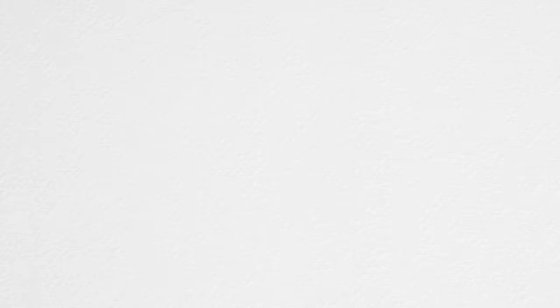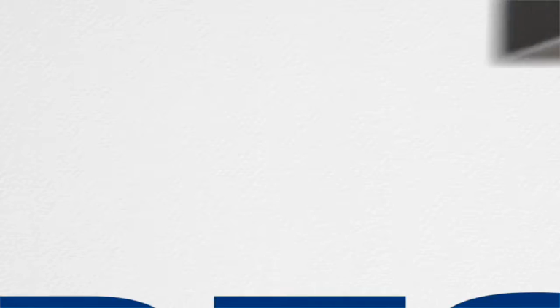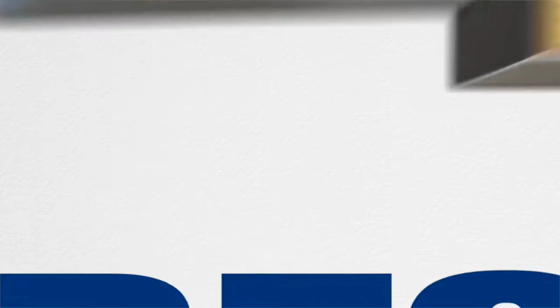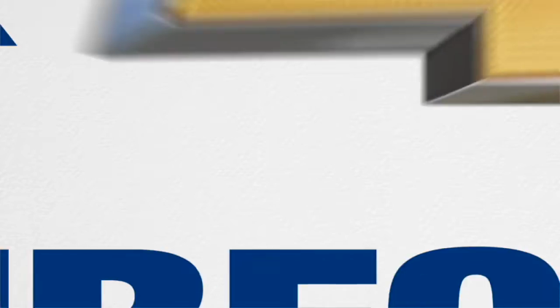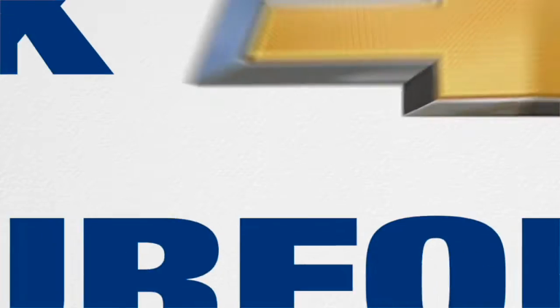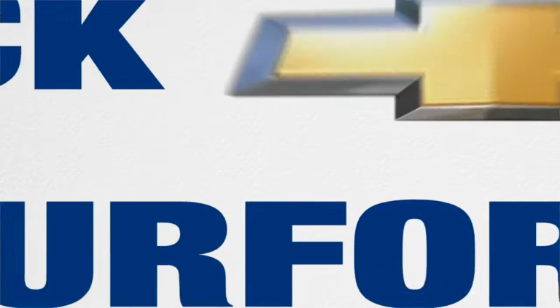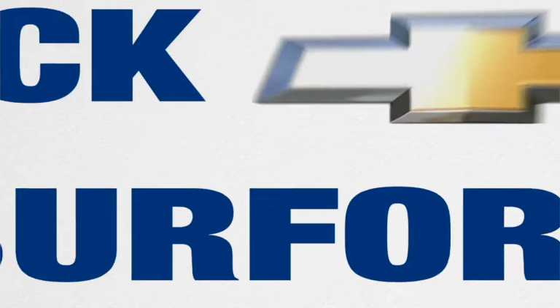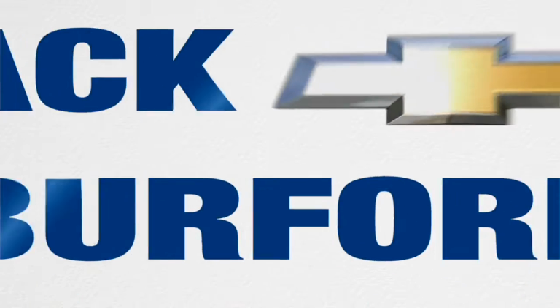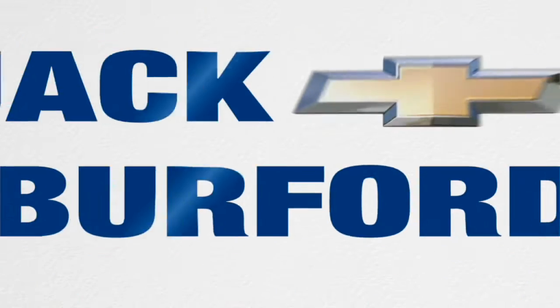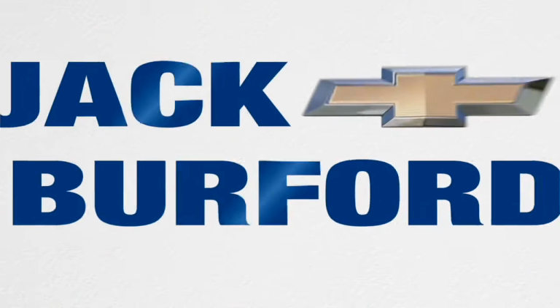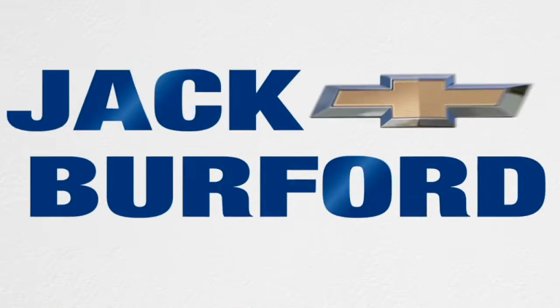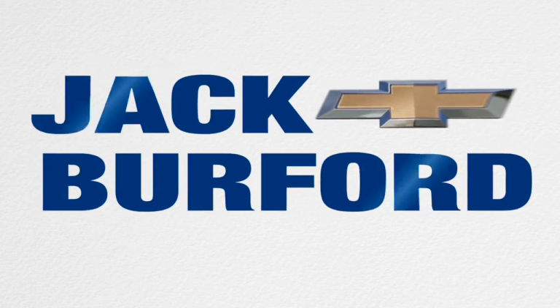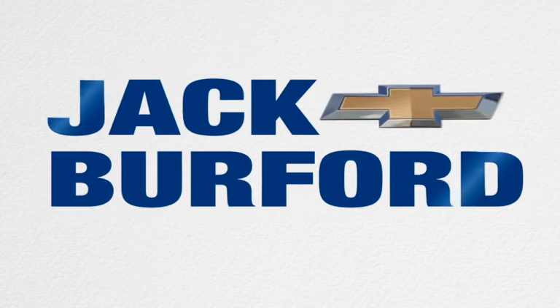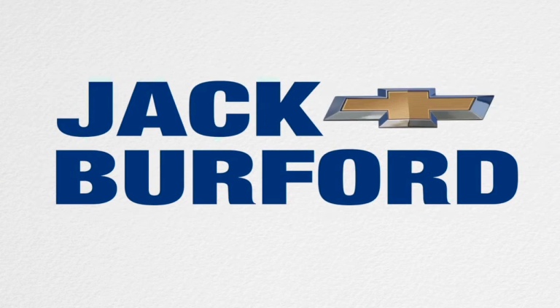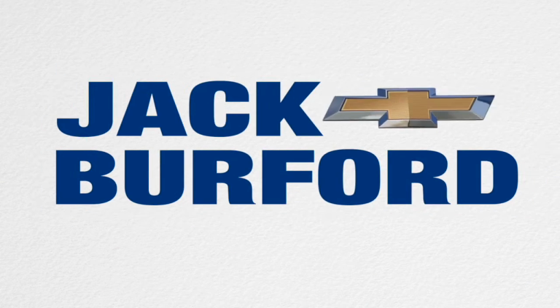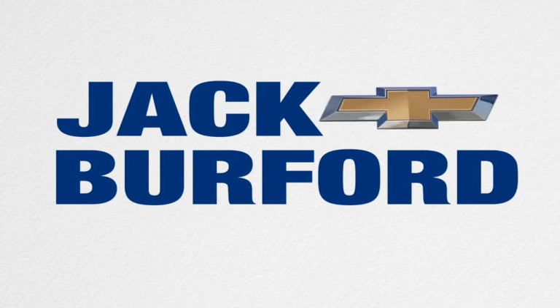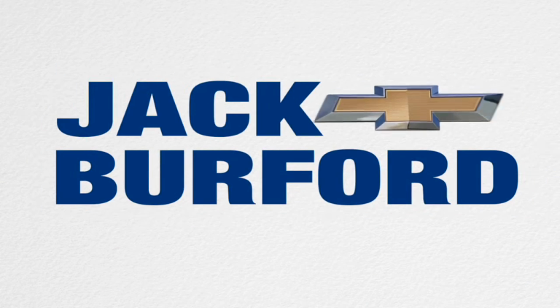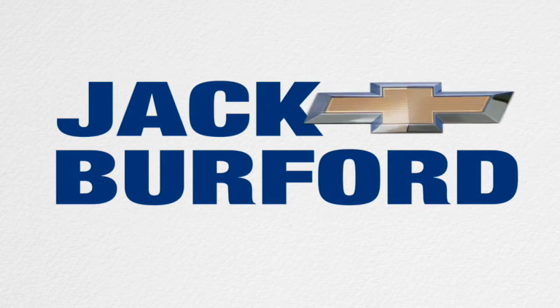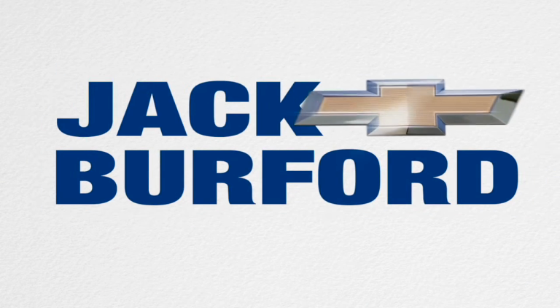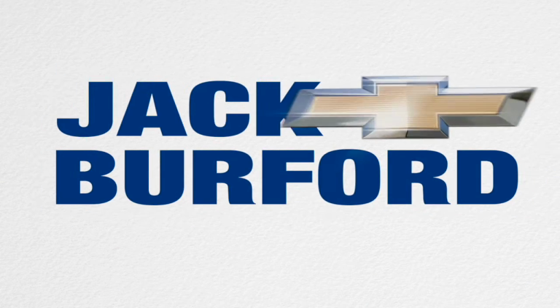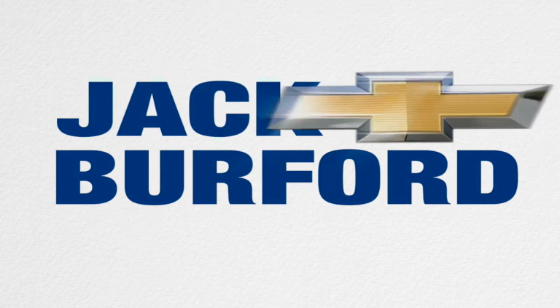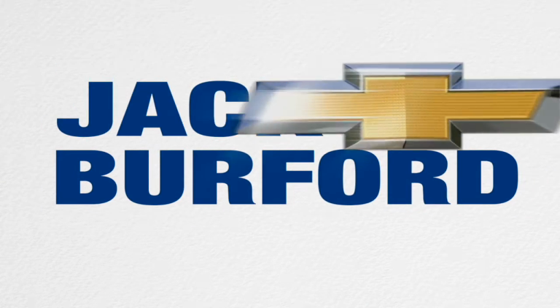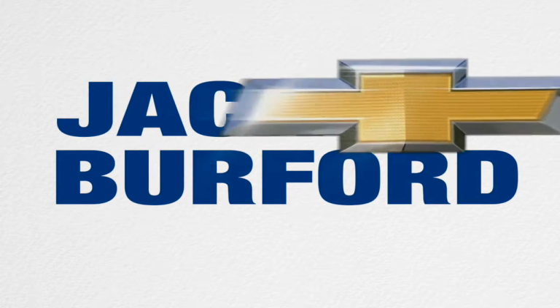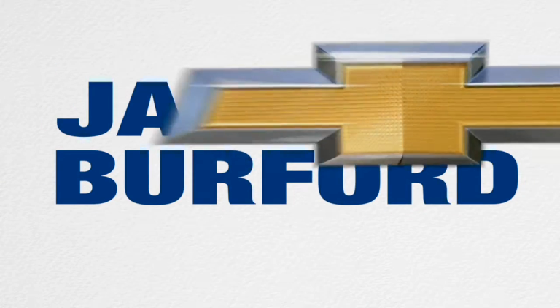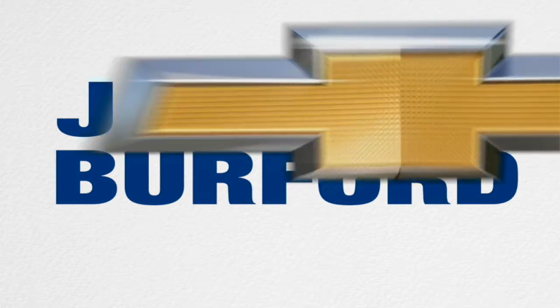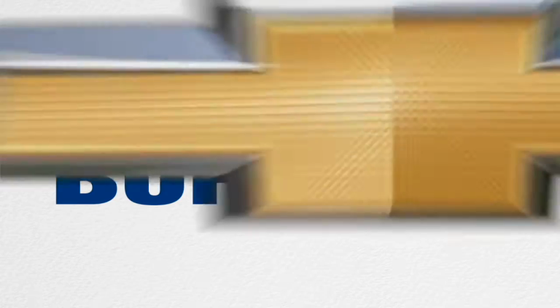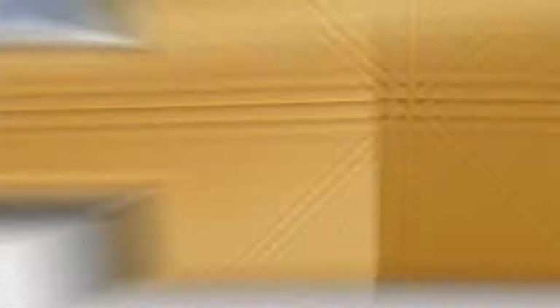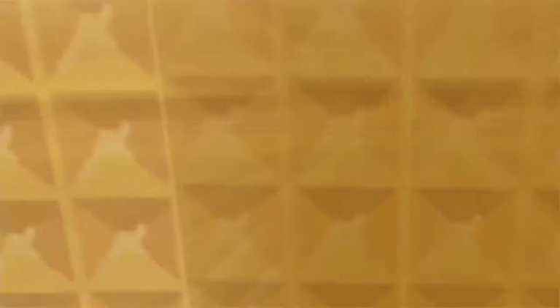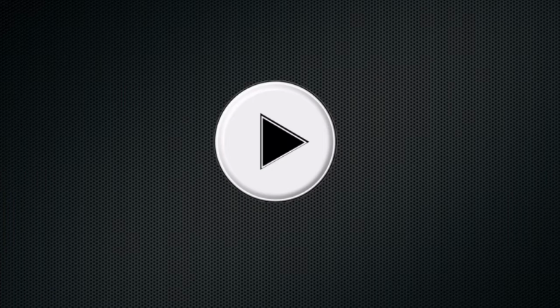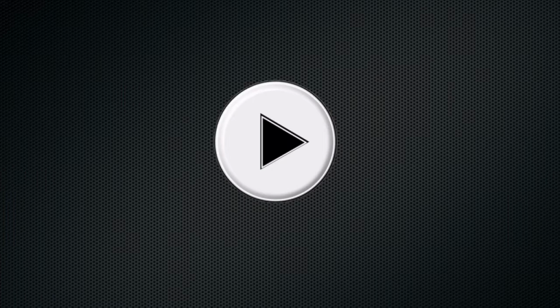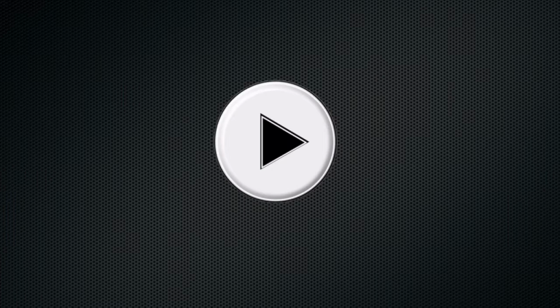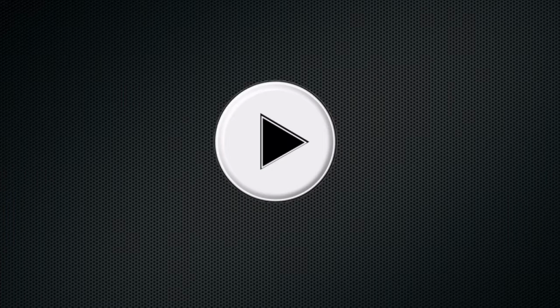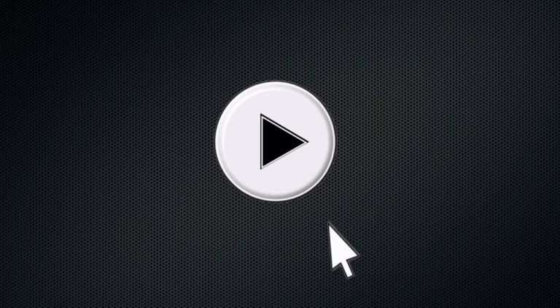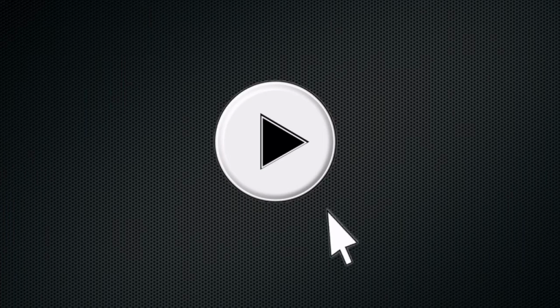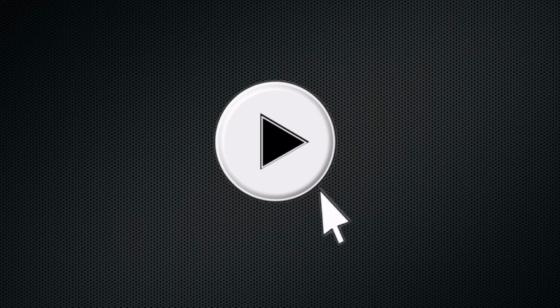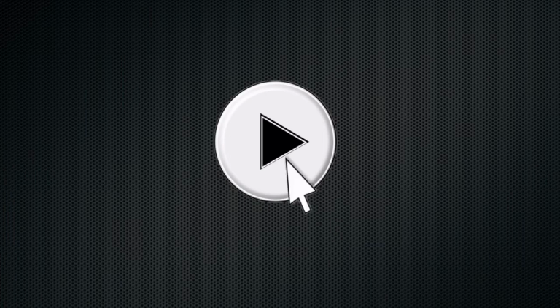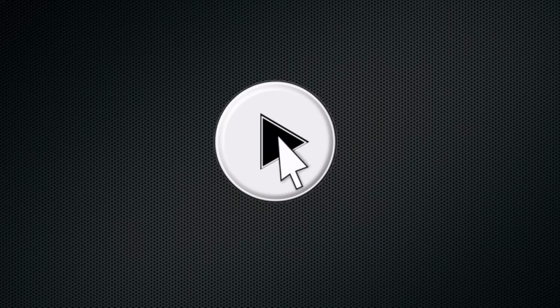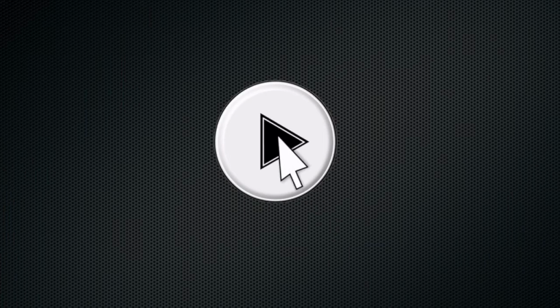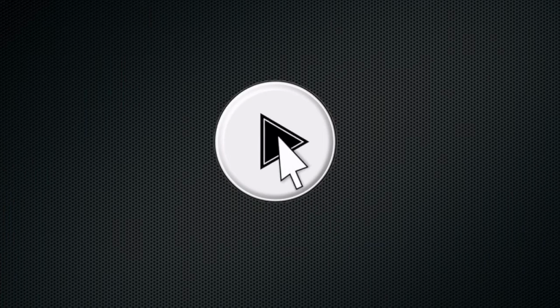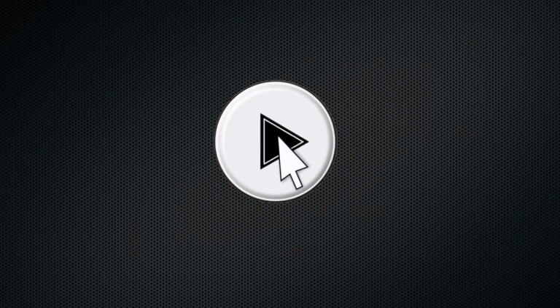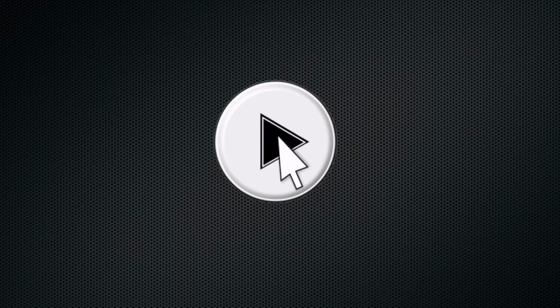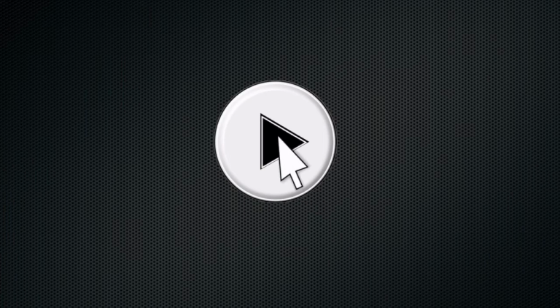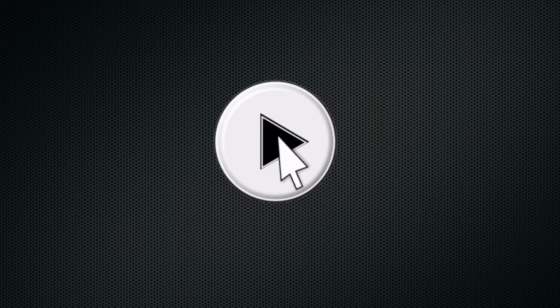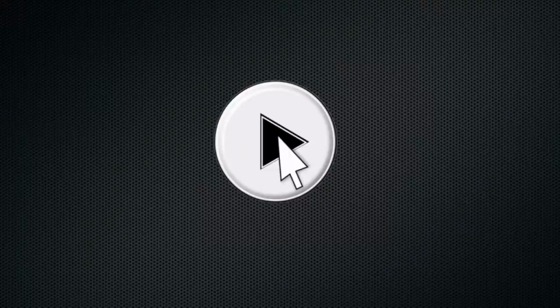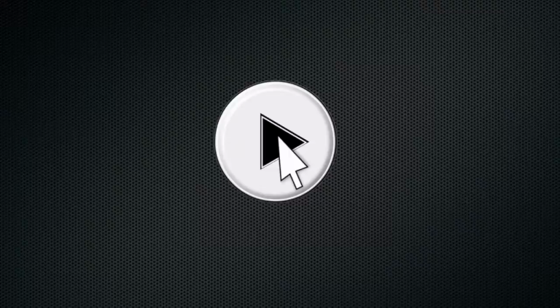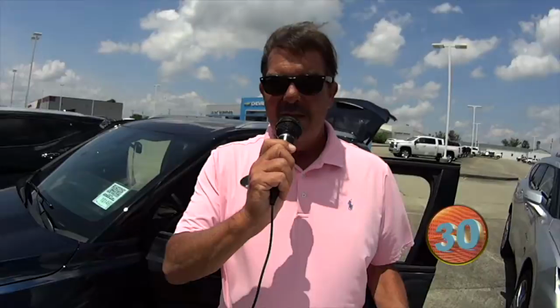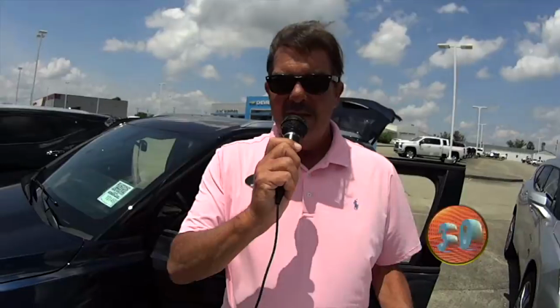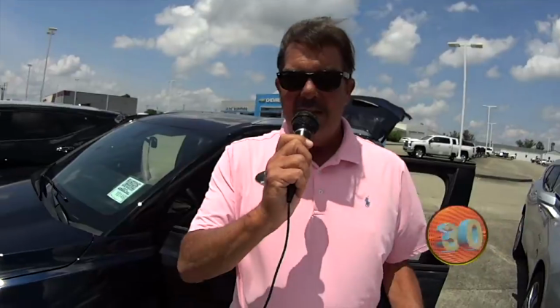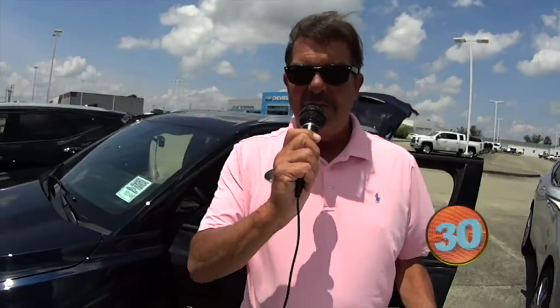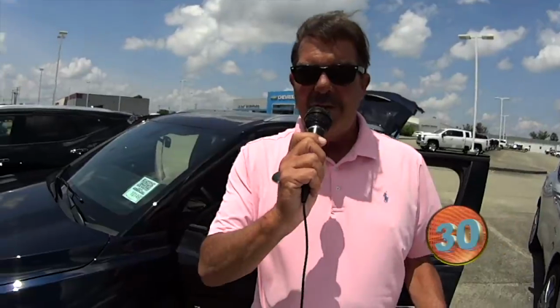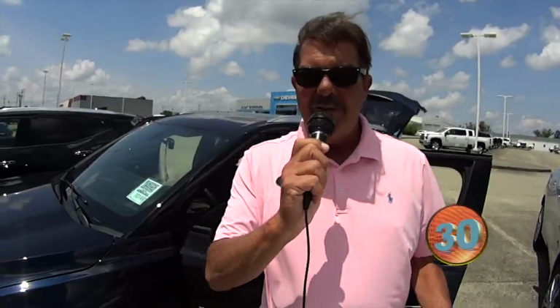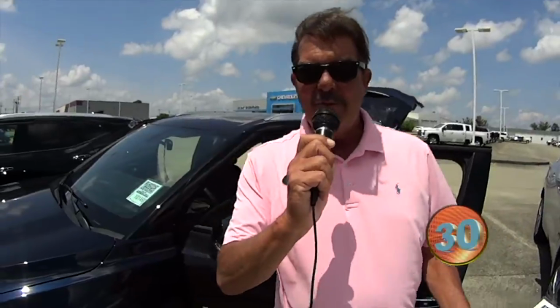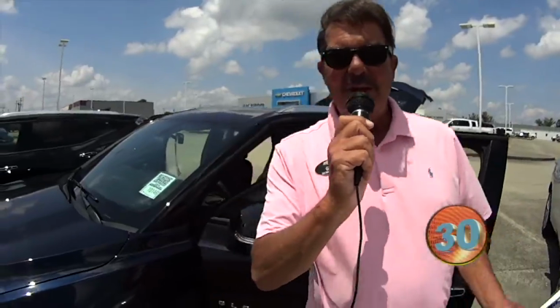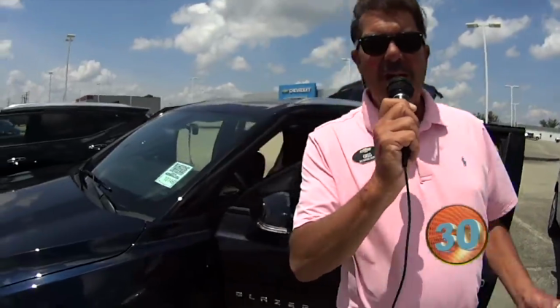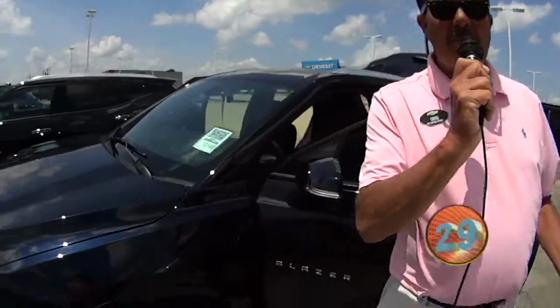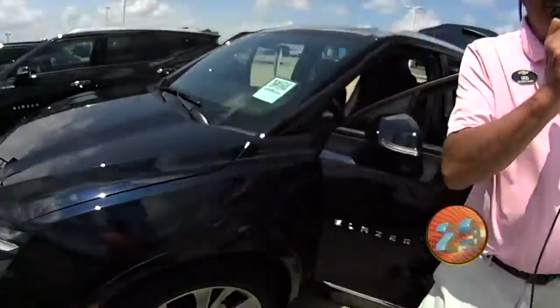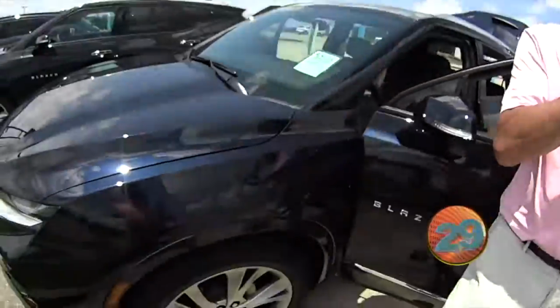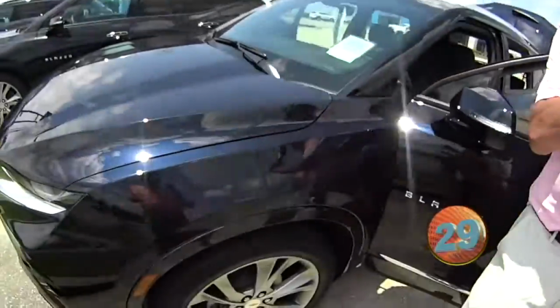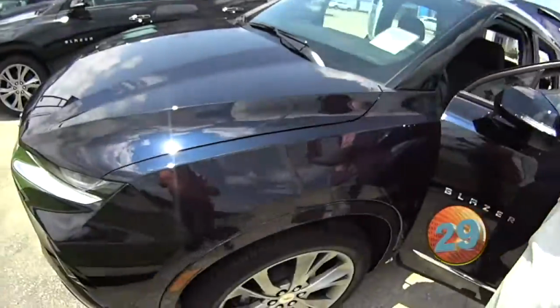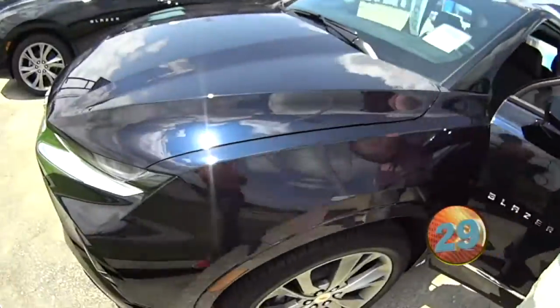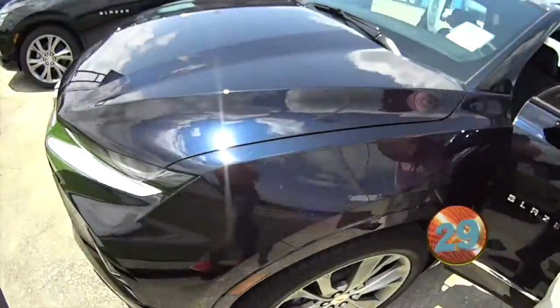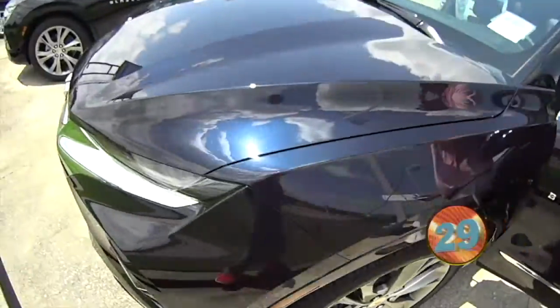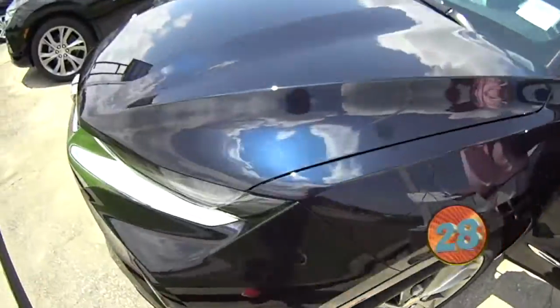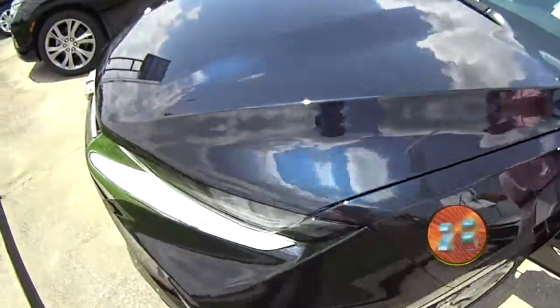Welcome to the Jack Burford Chevy 30-second walk-around. Hi, everybody. It's Greg Atwater here at Jack Burford Chevrolet.